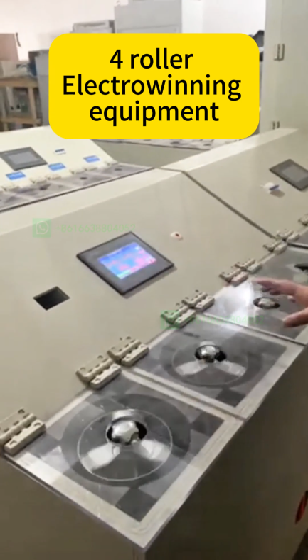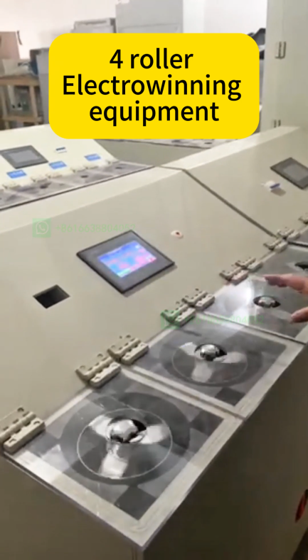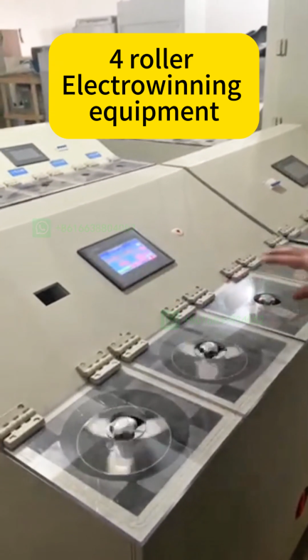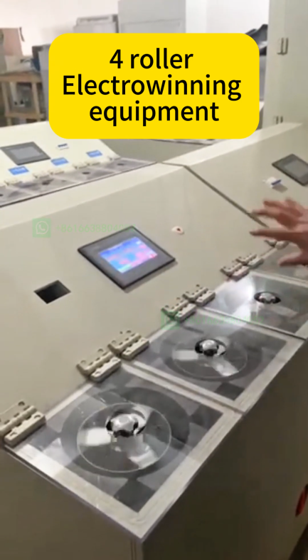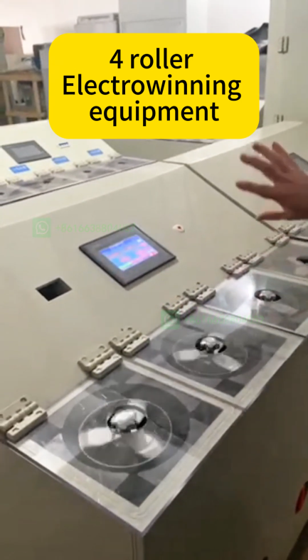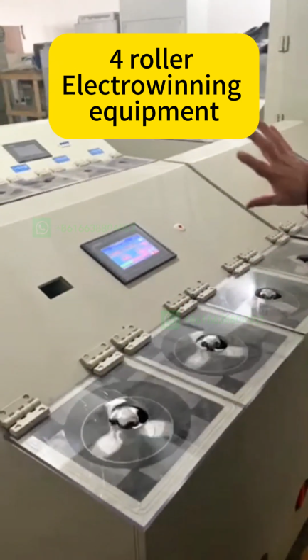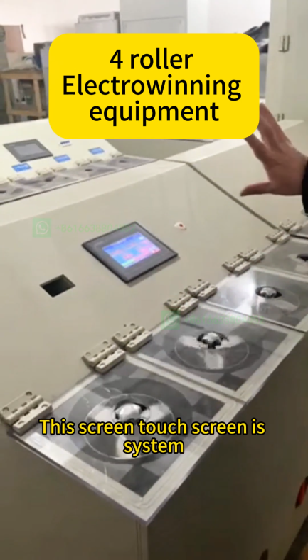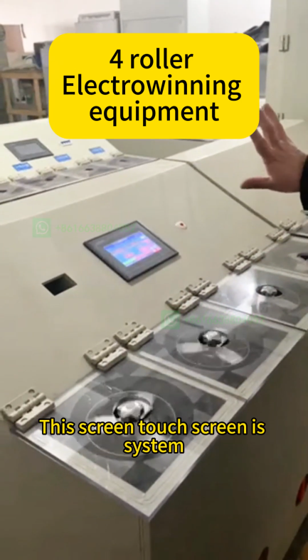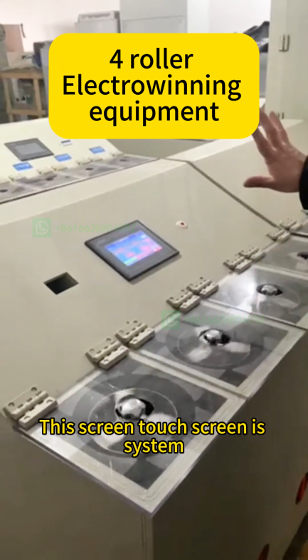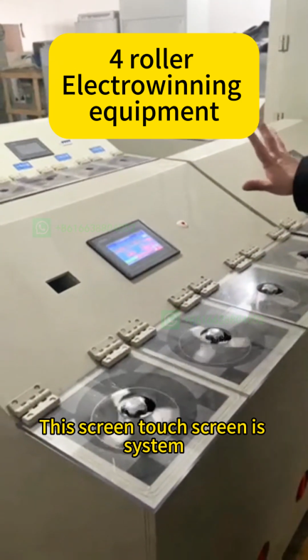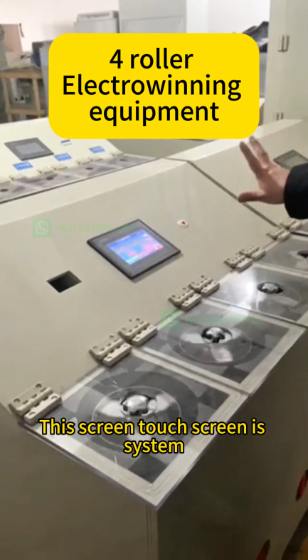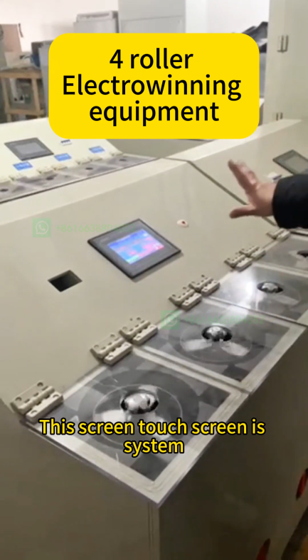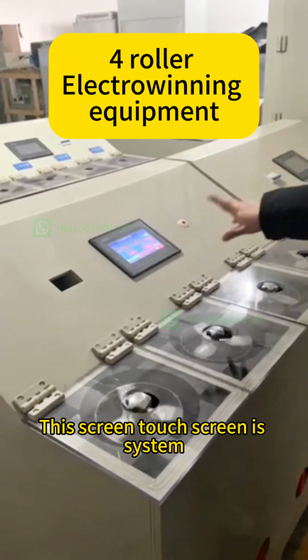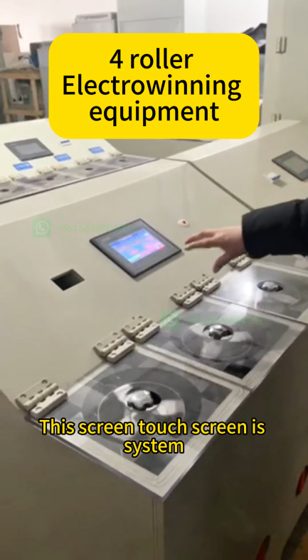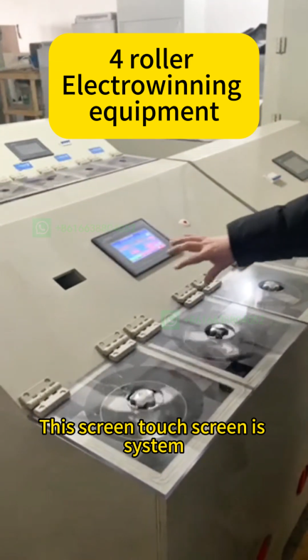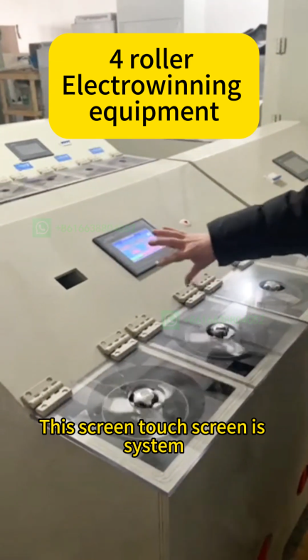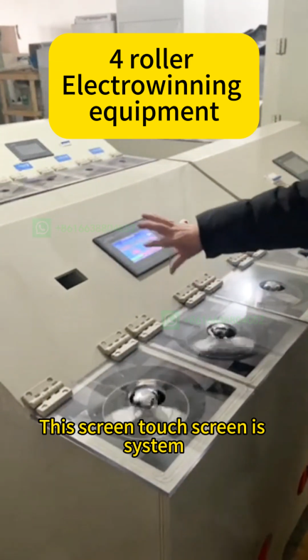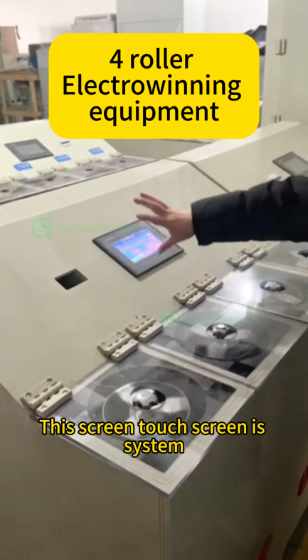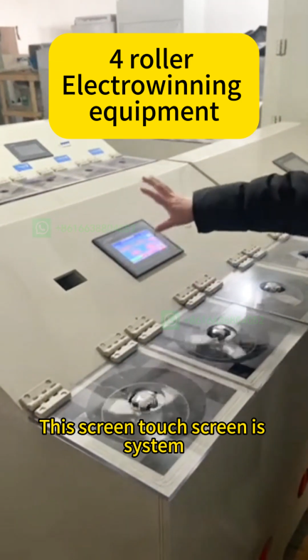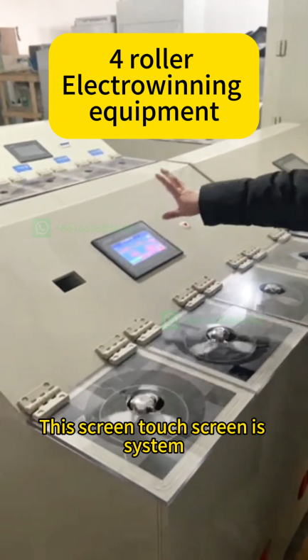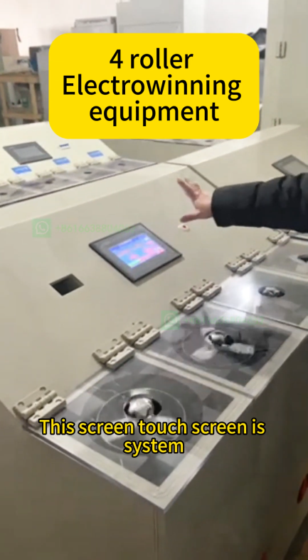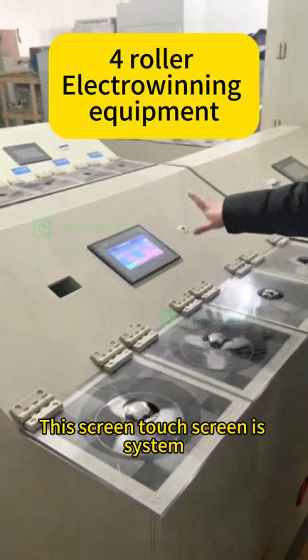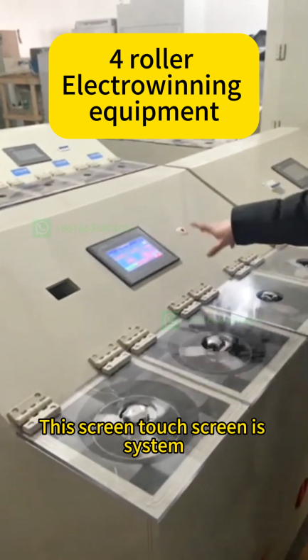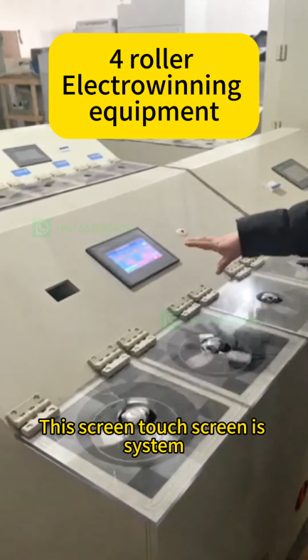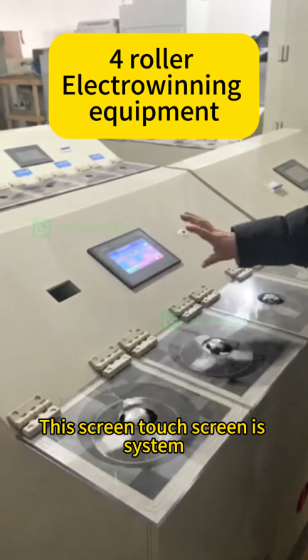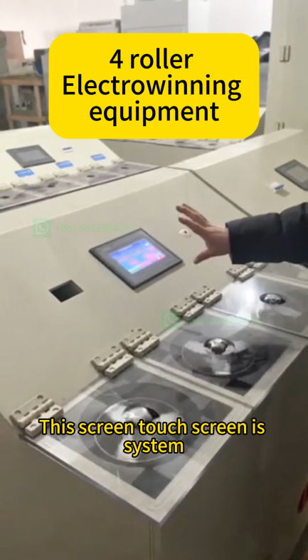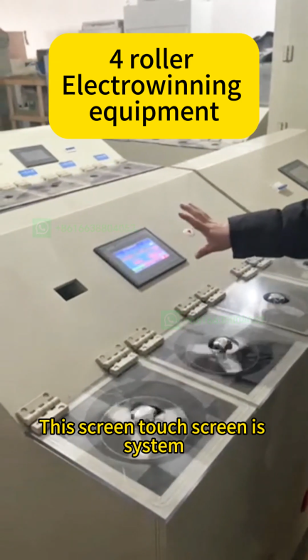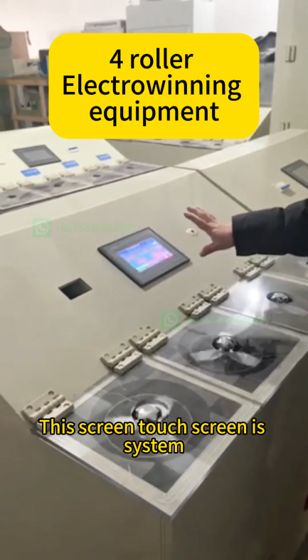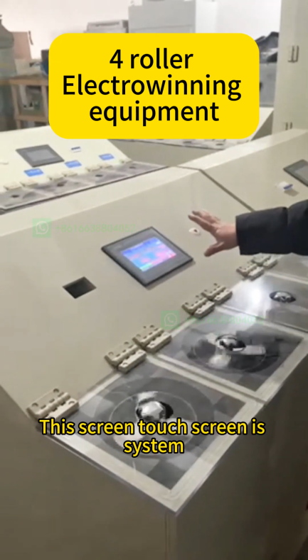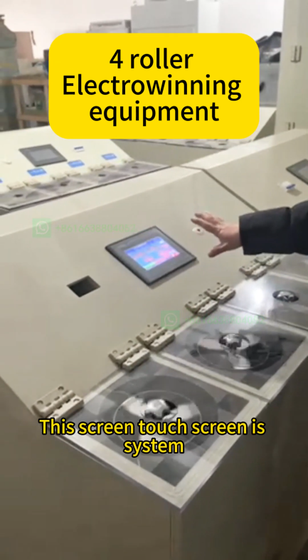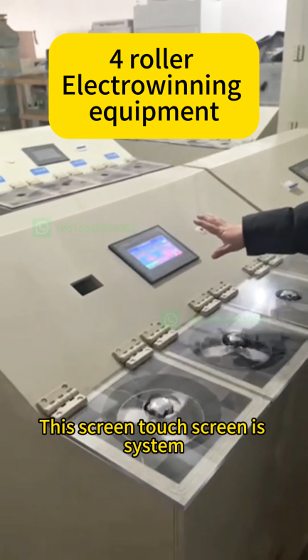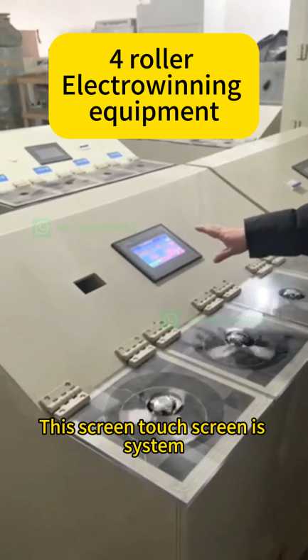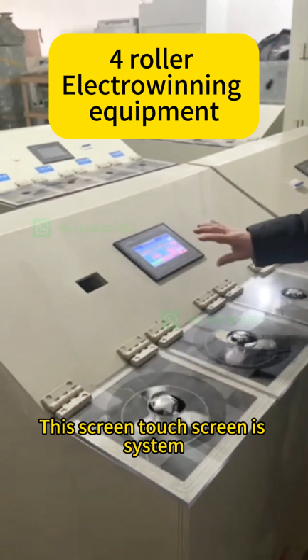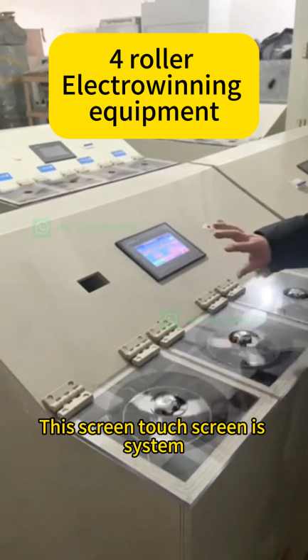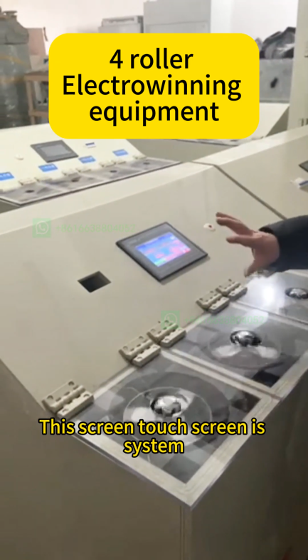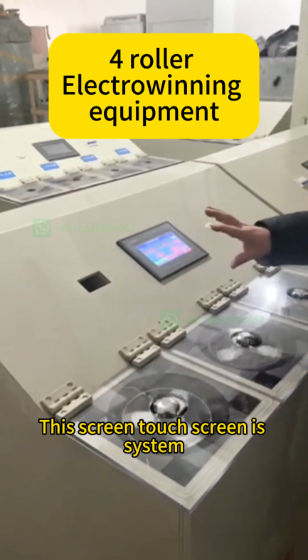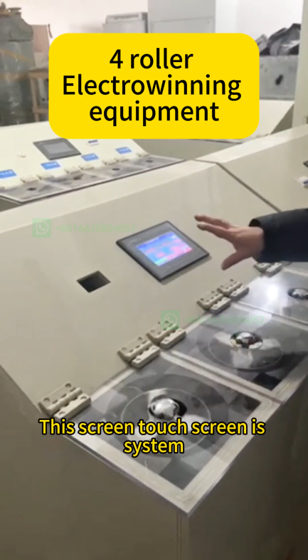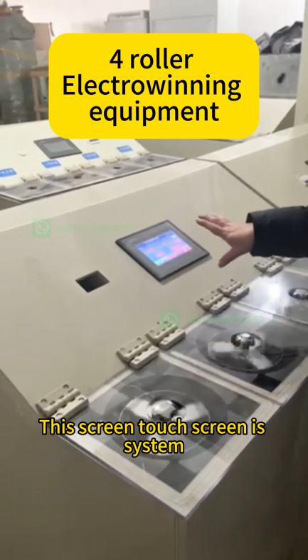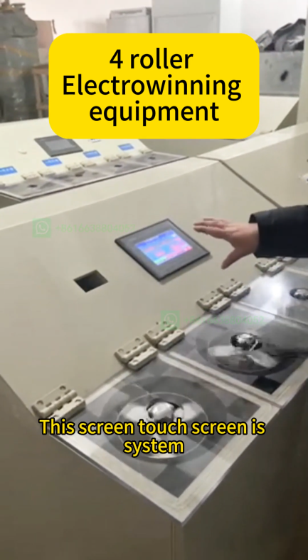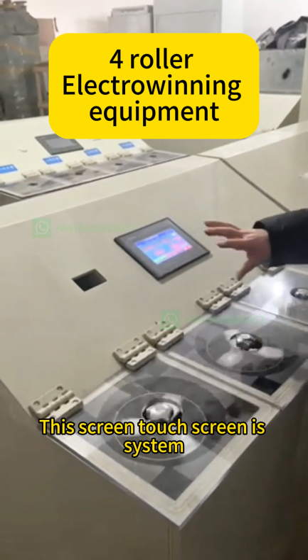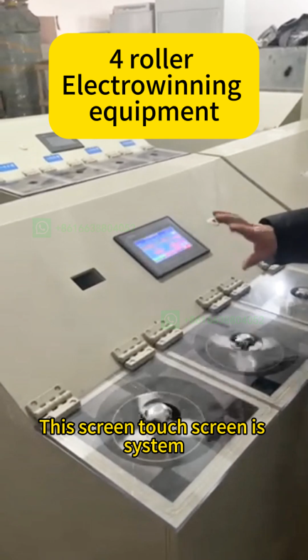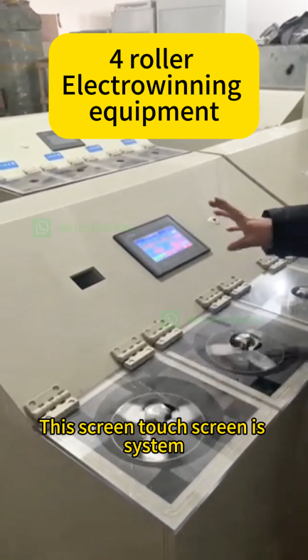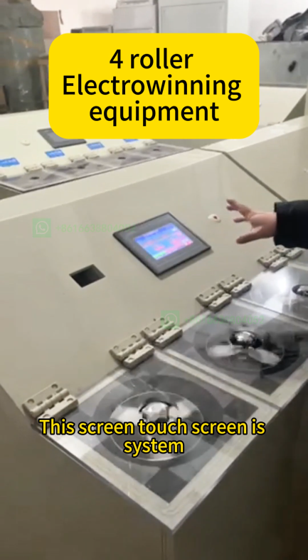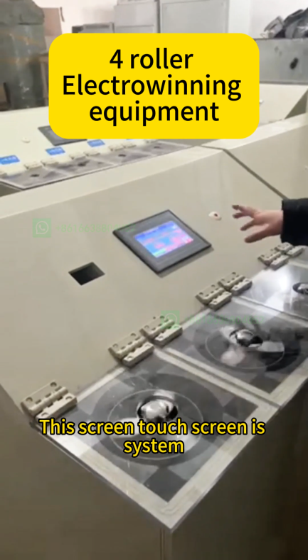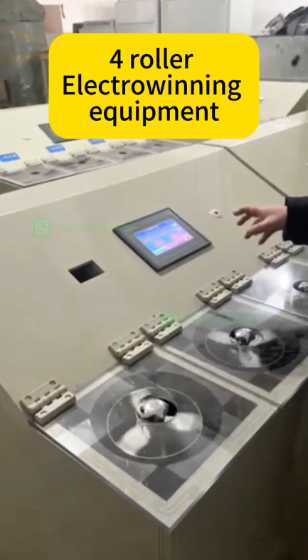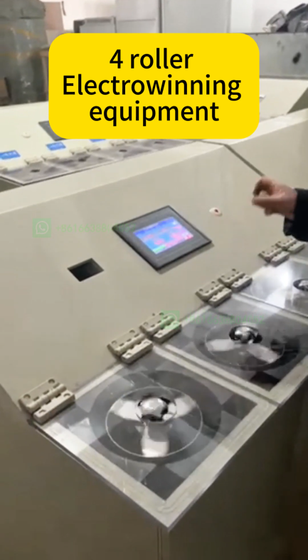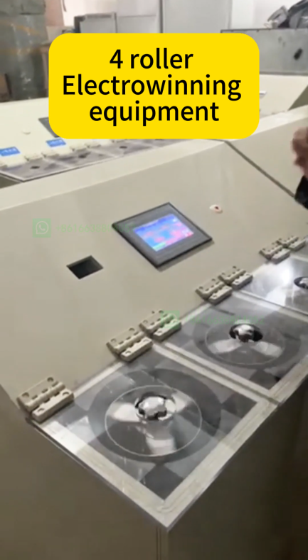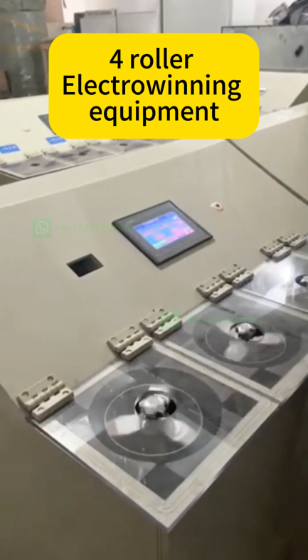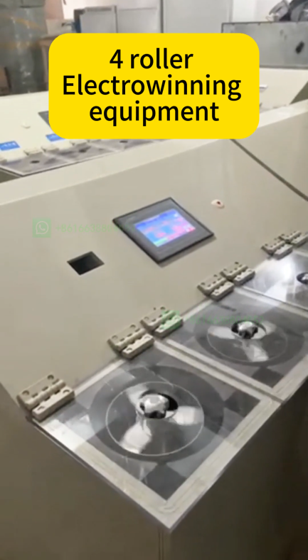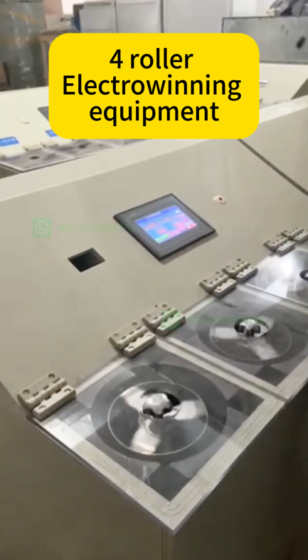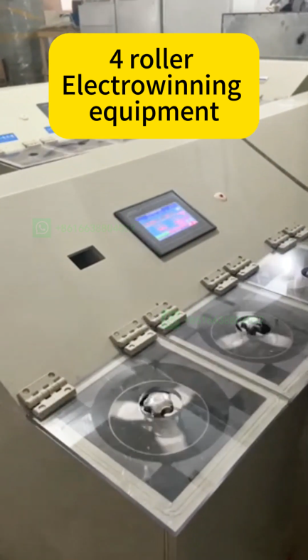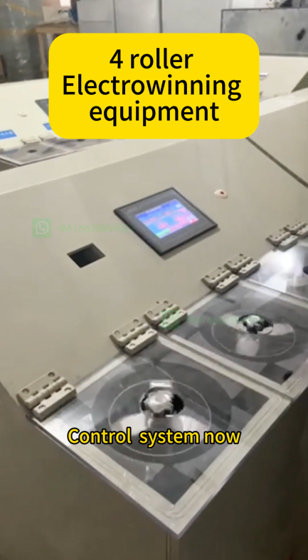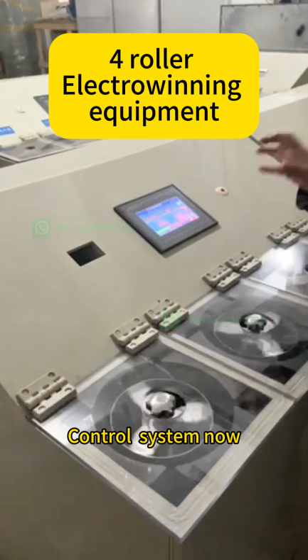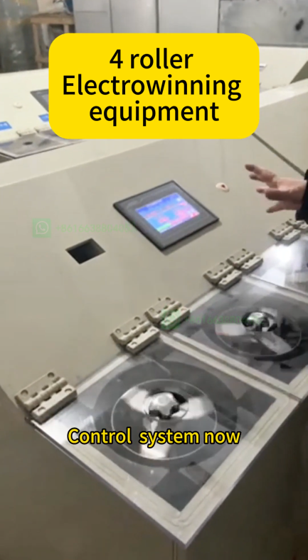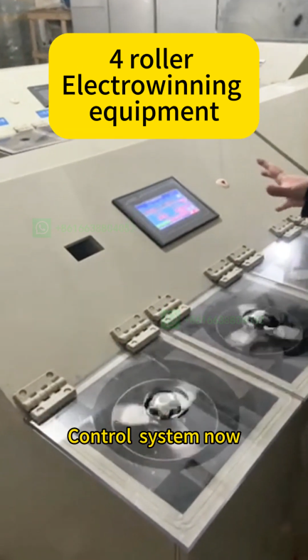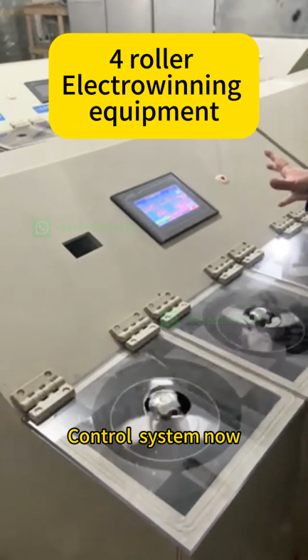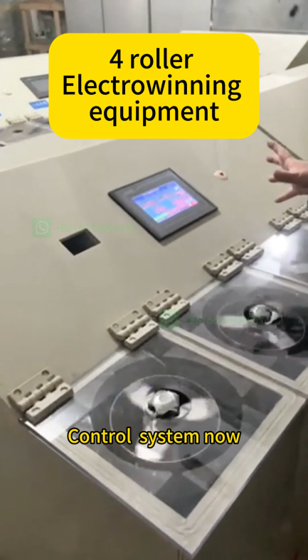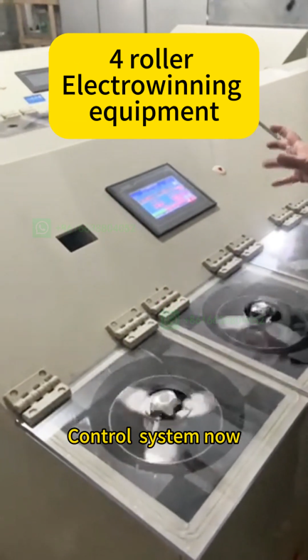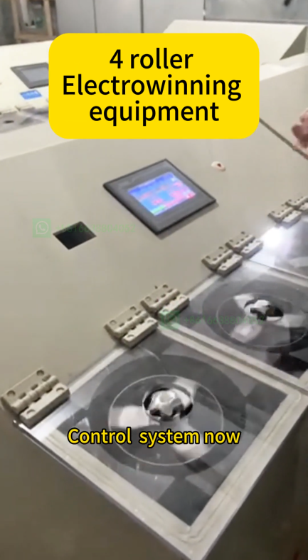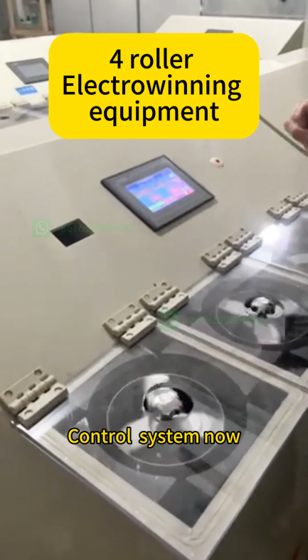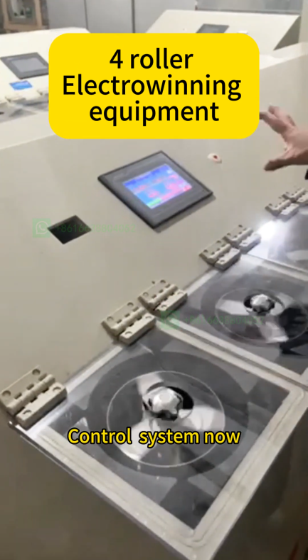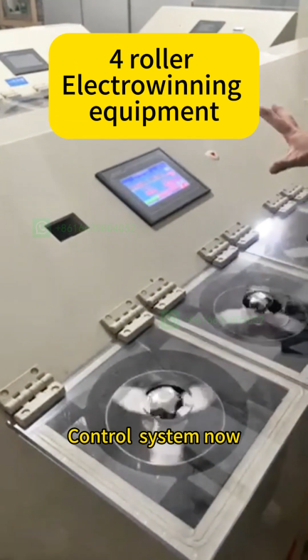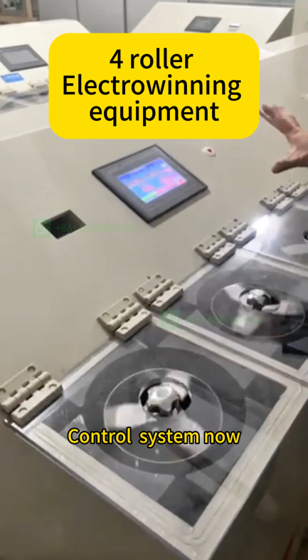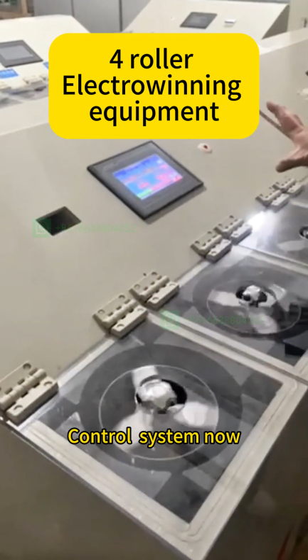This touch screen is the system control.